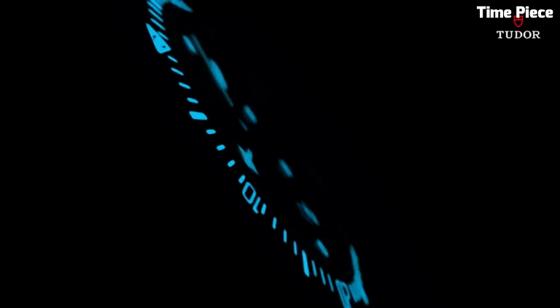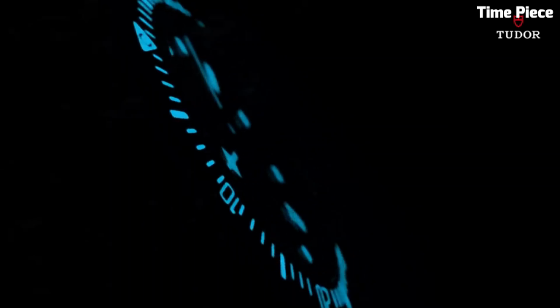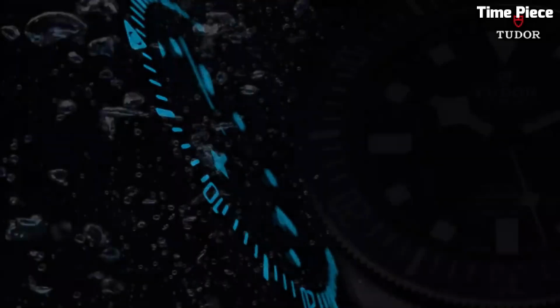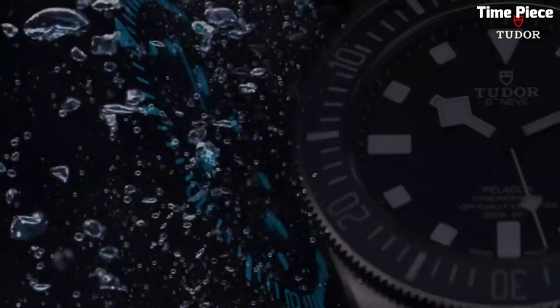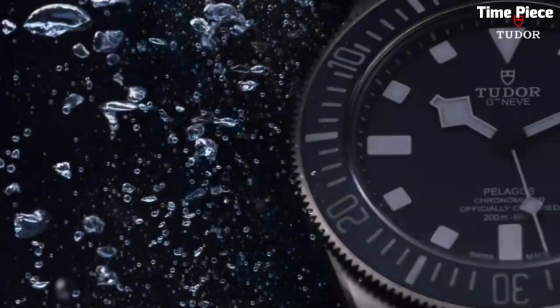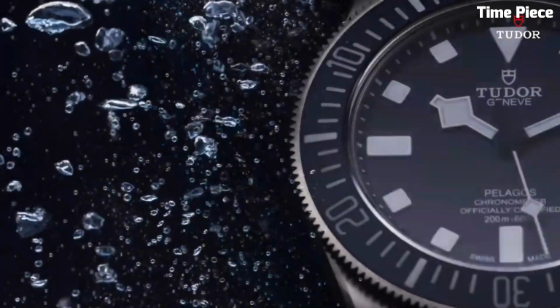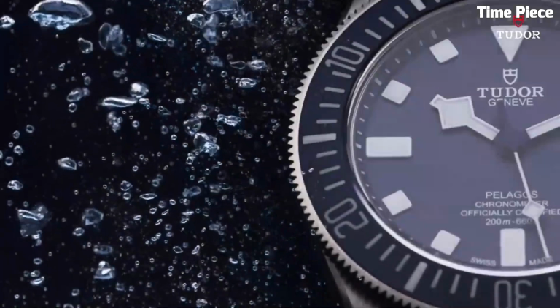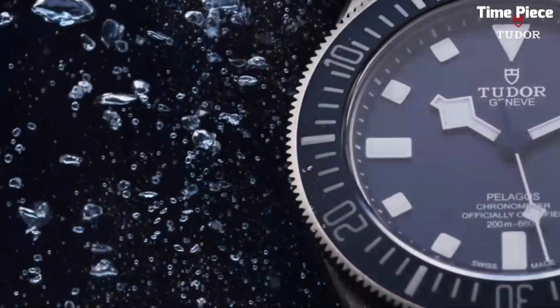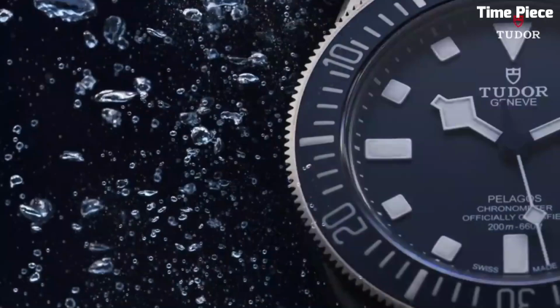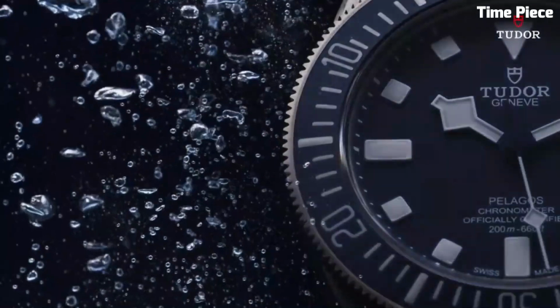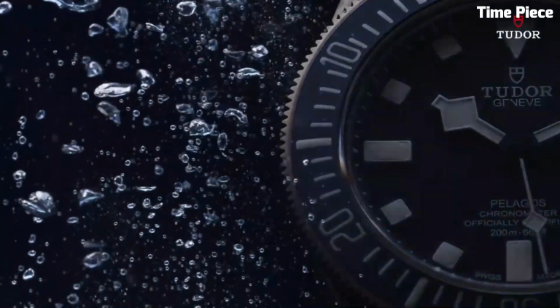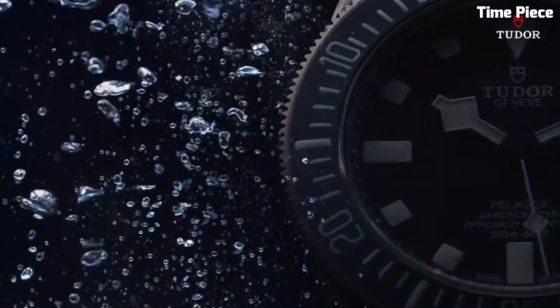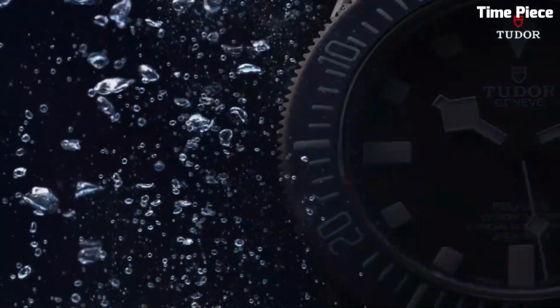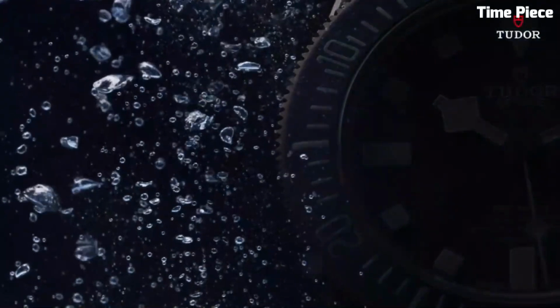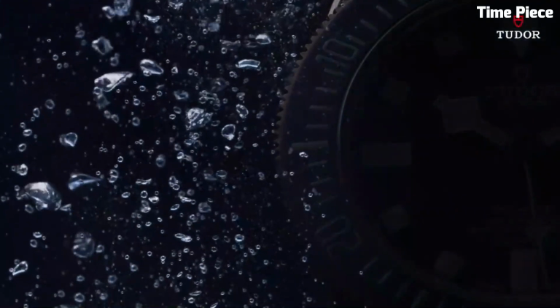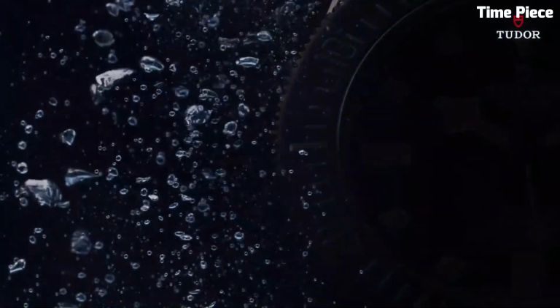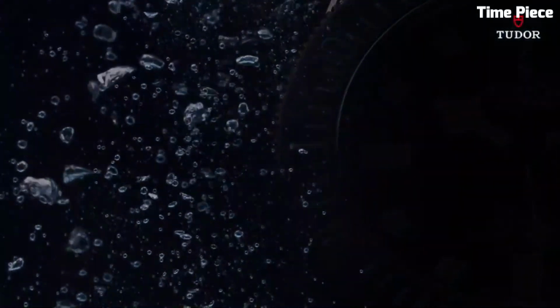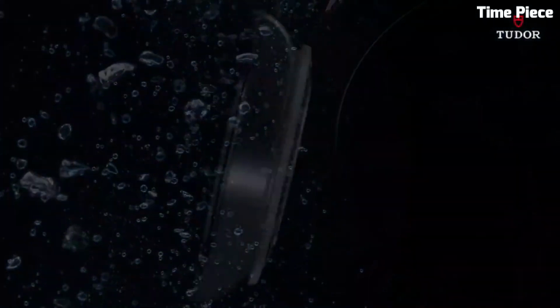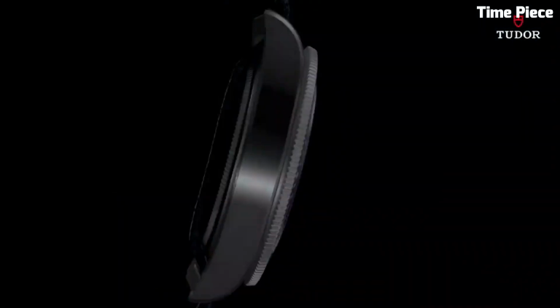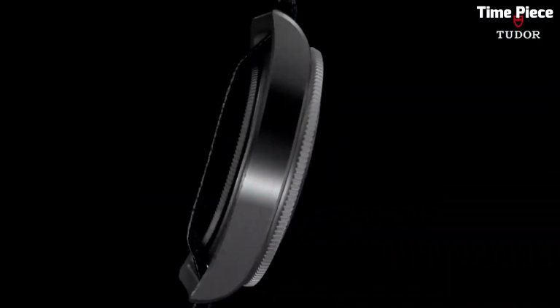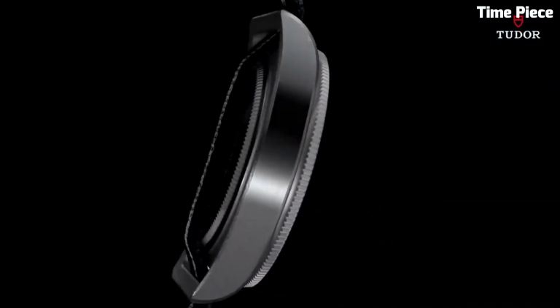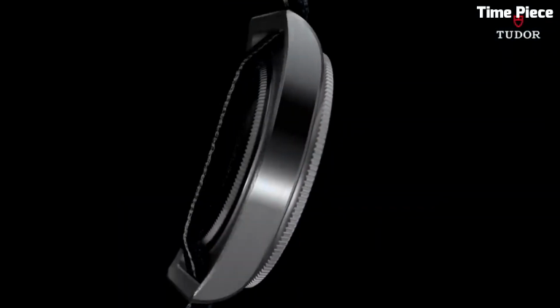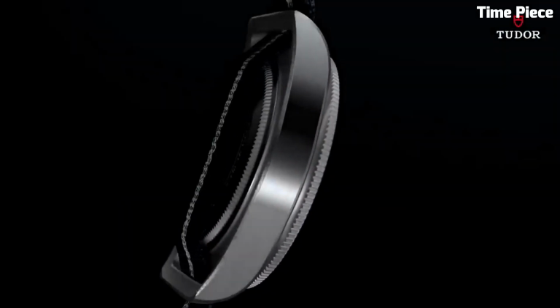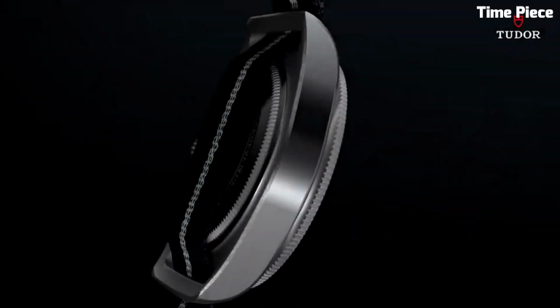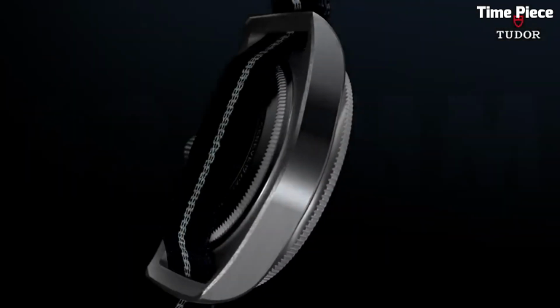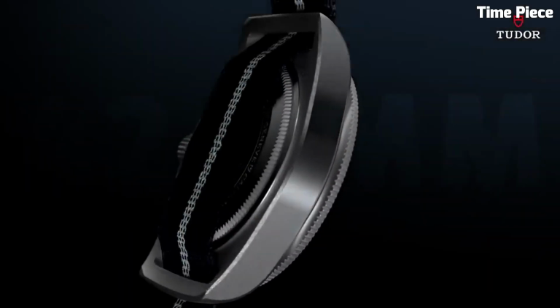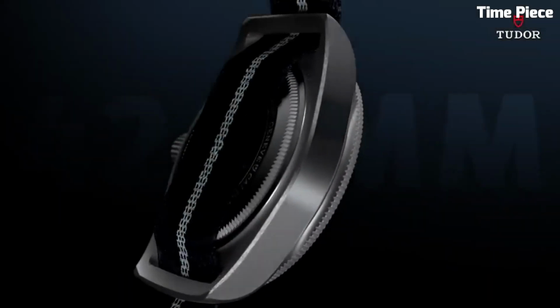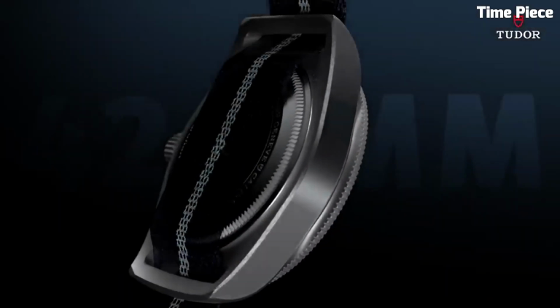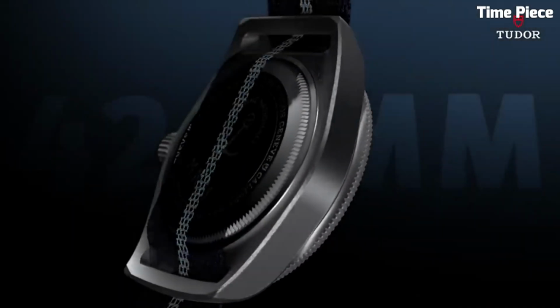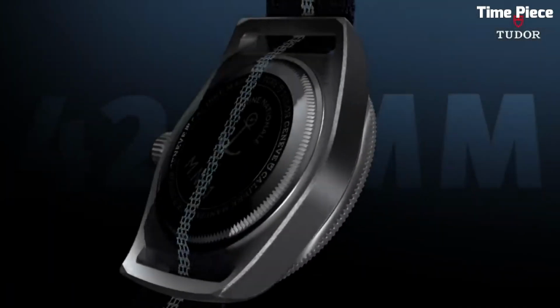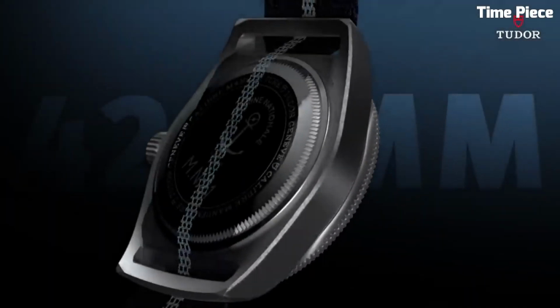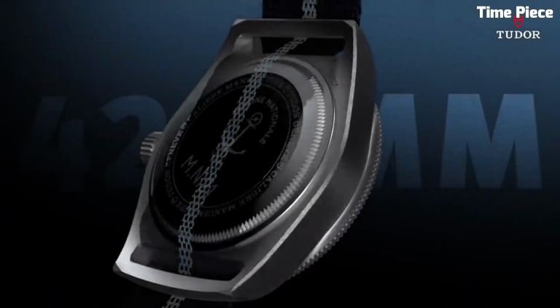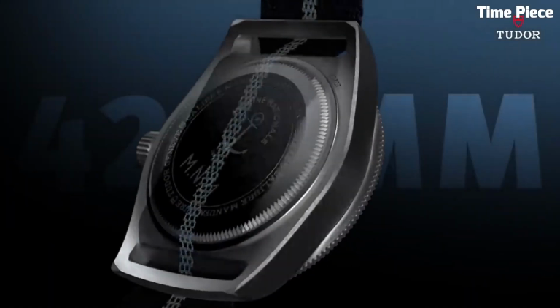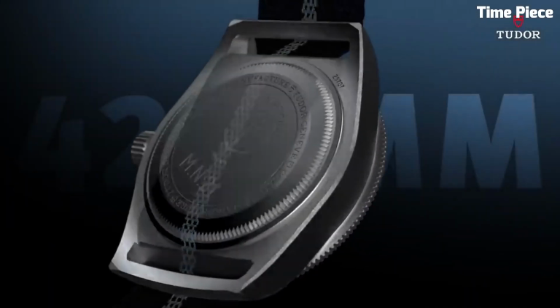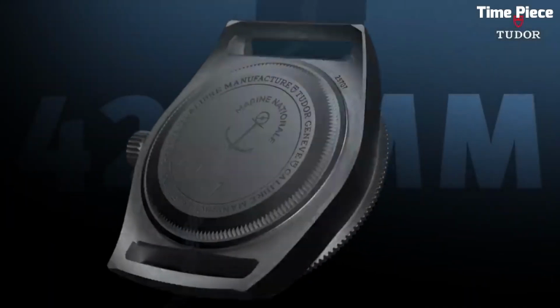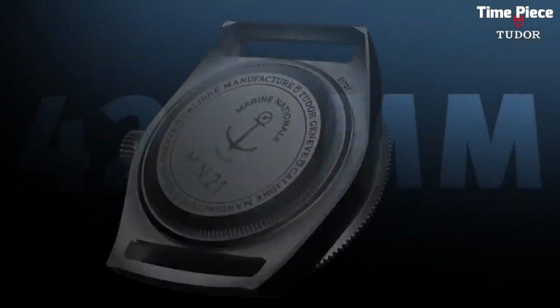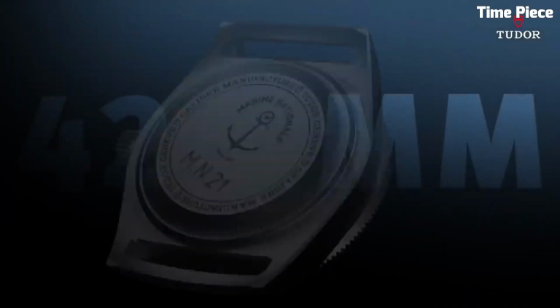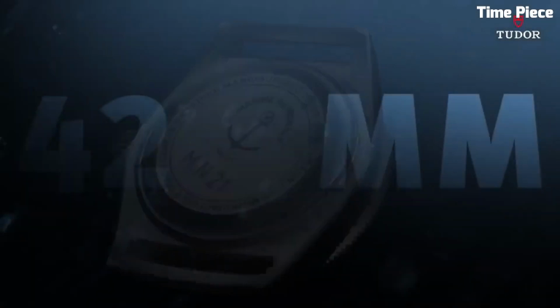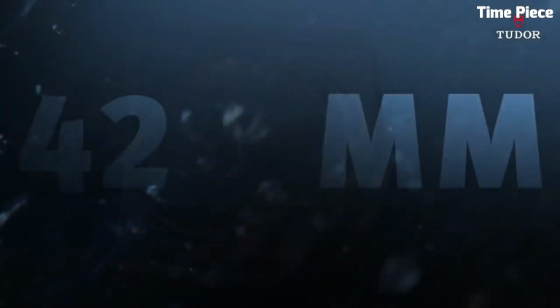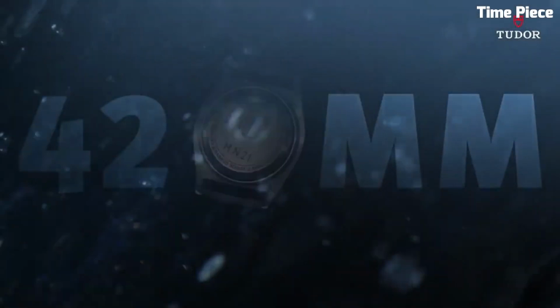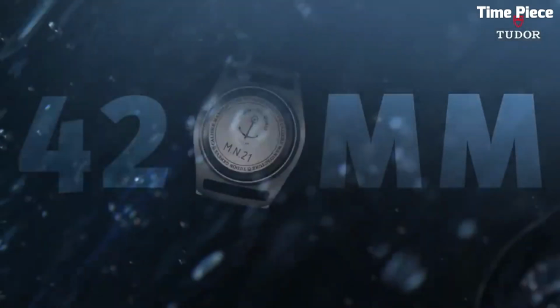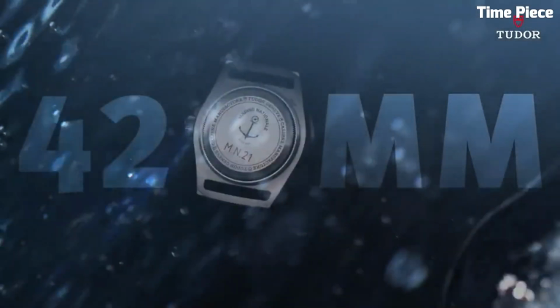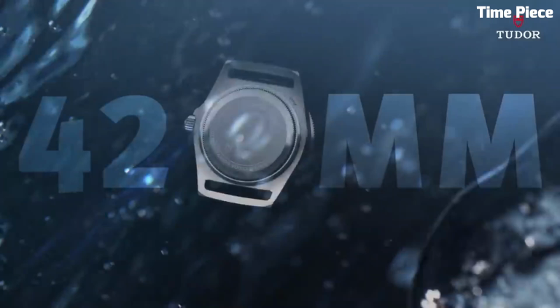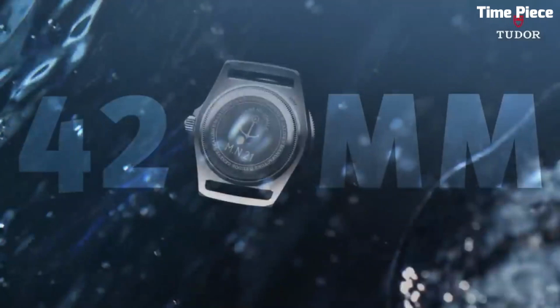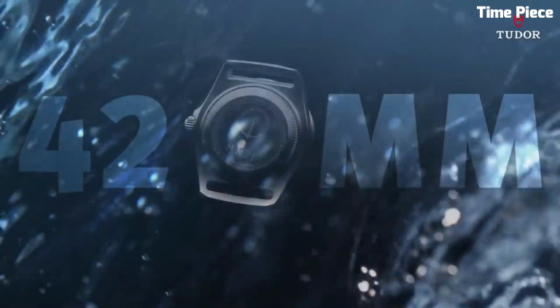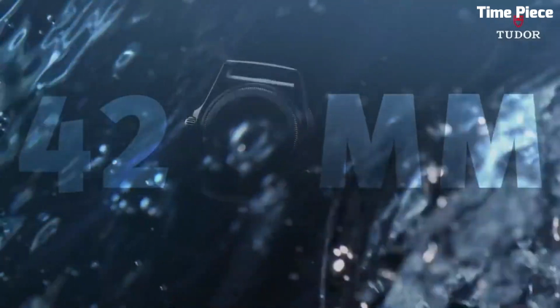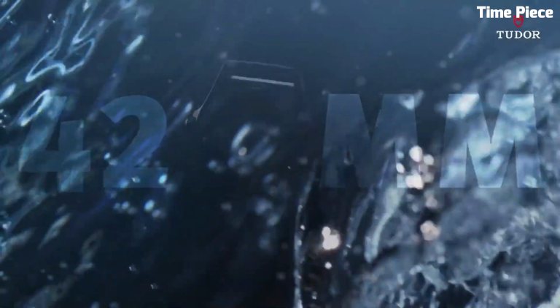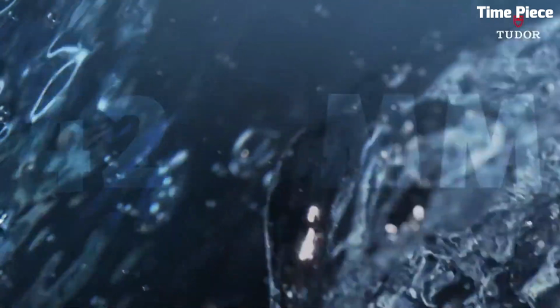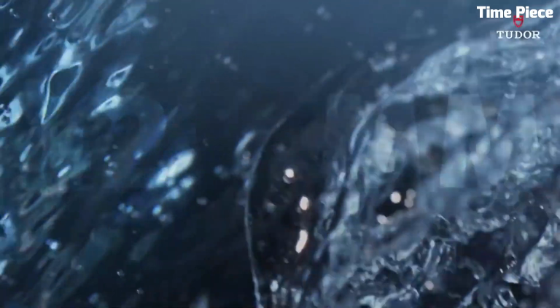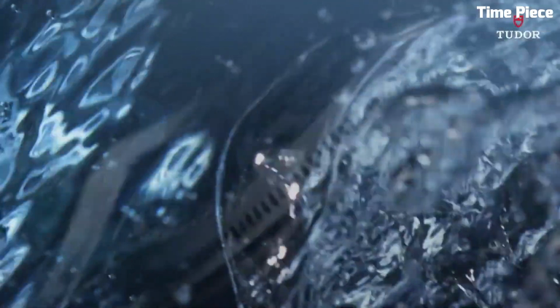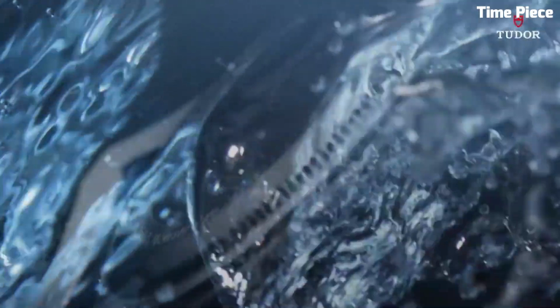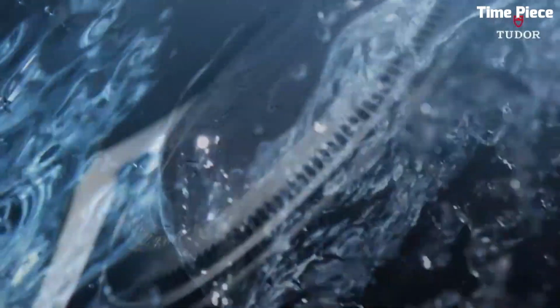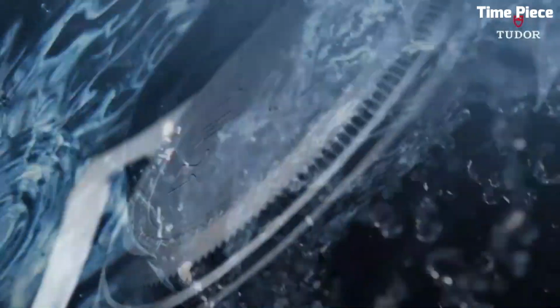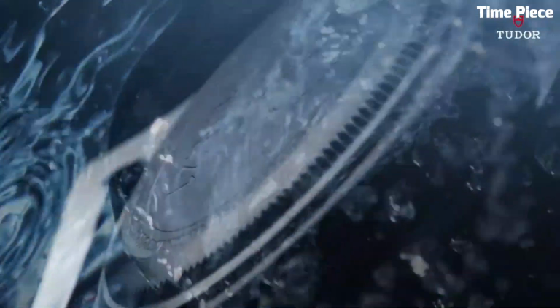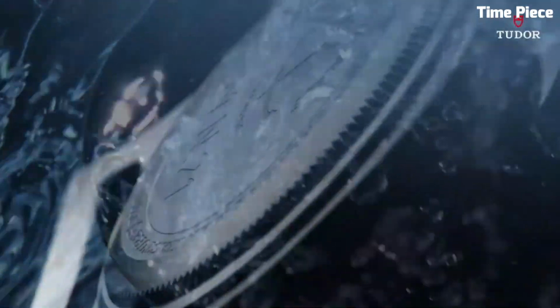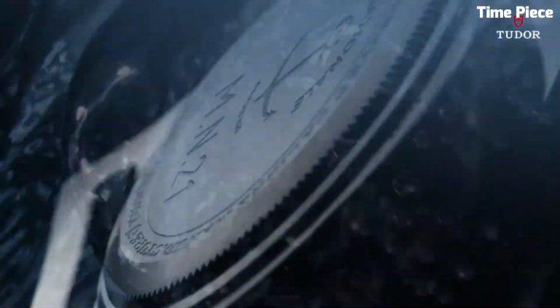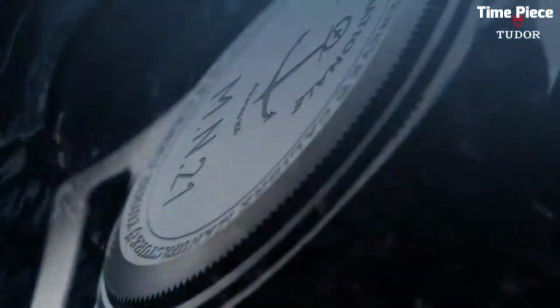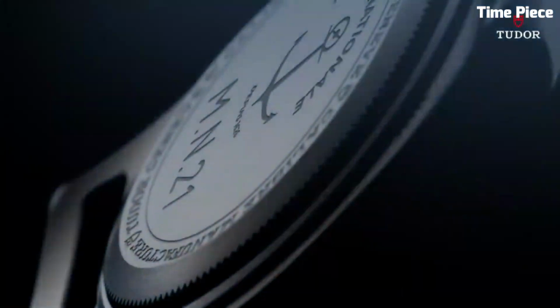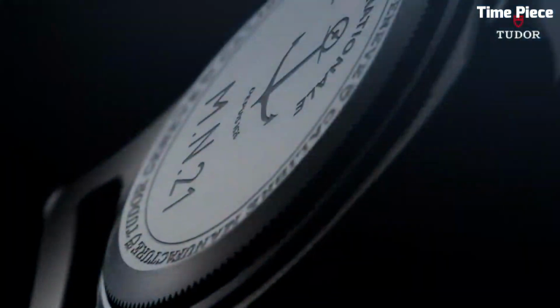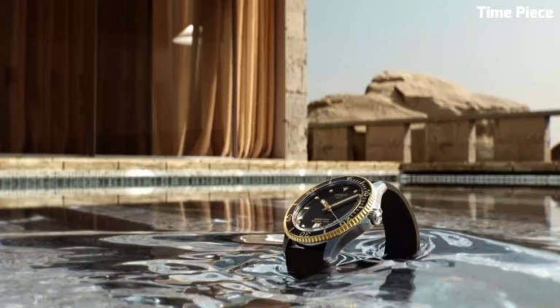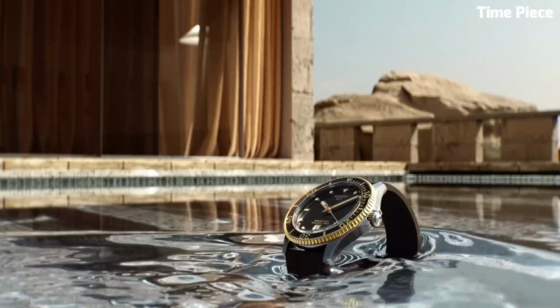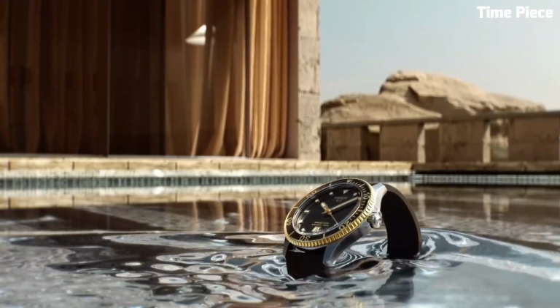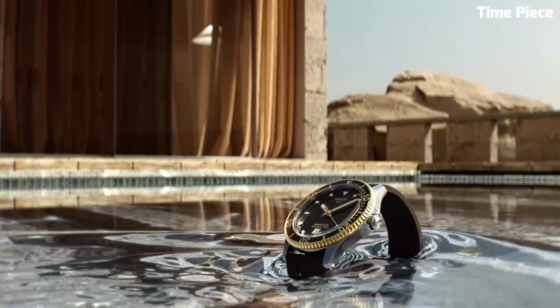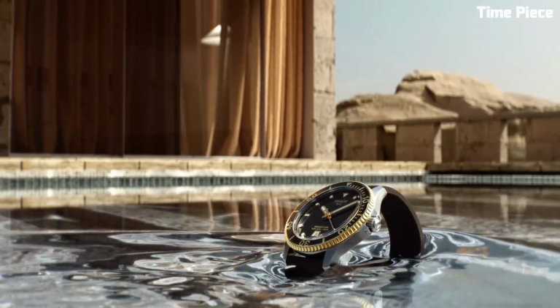Hello guys! Are you looking for the best diver watches for men? These are the best diver watches we've found so far.